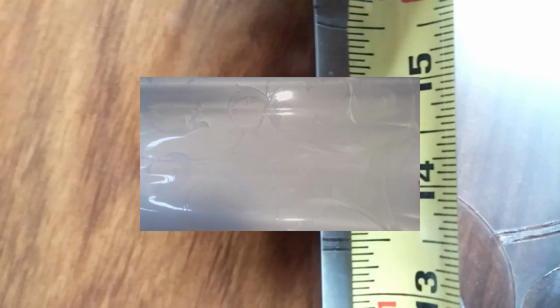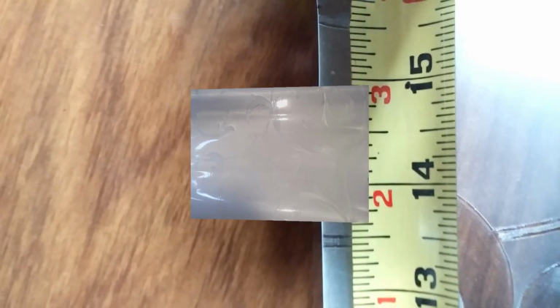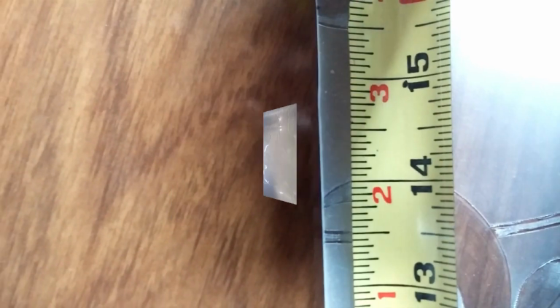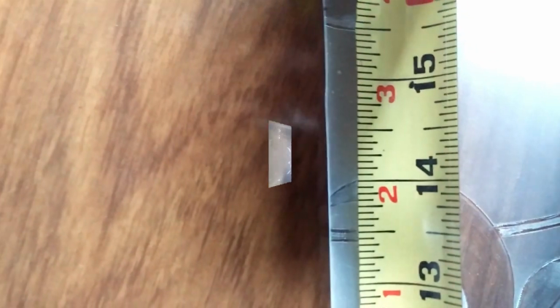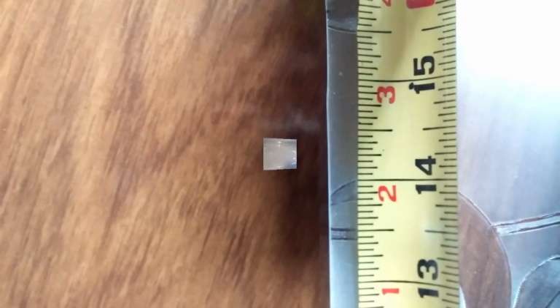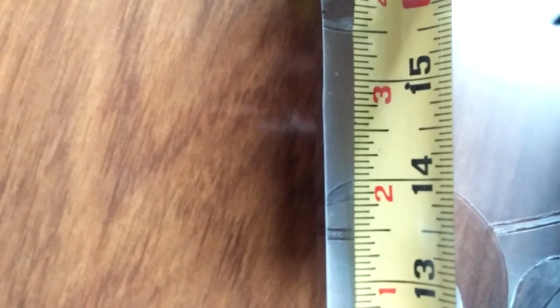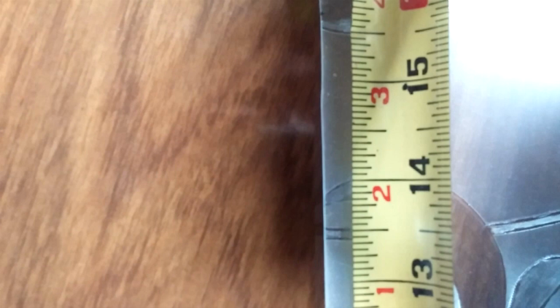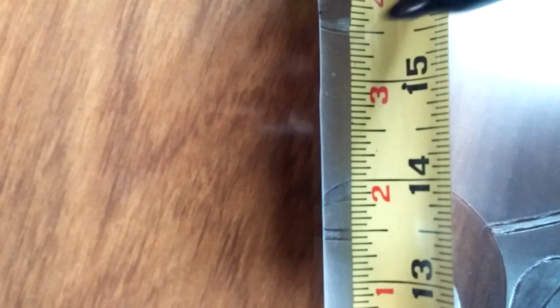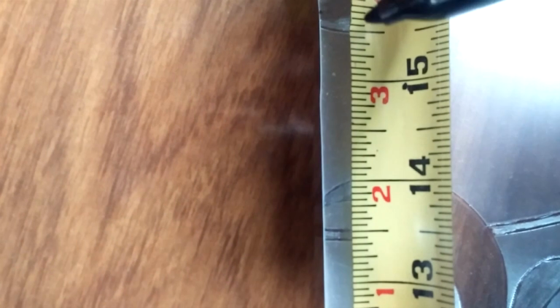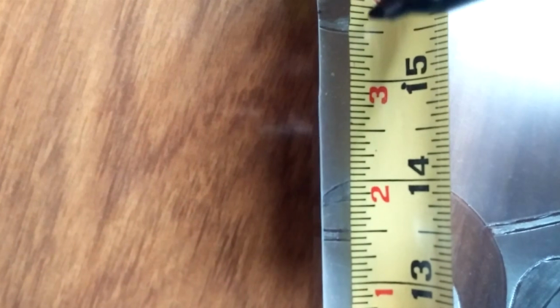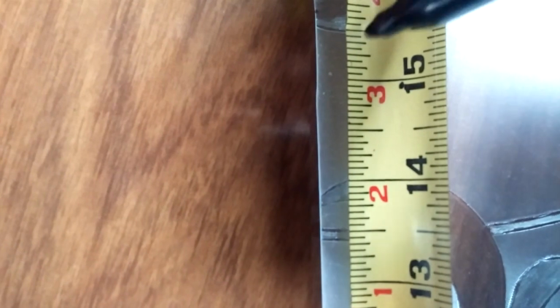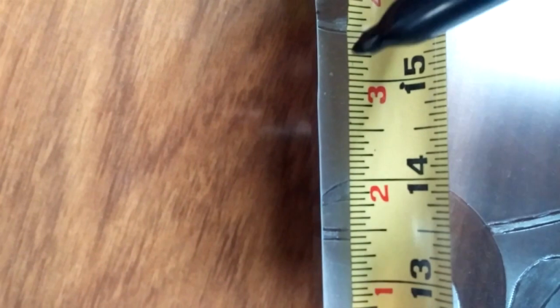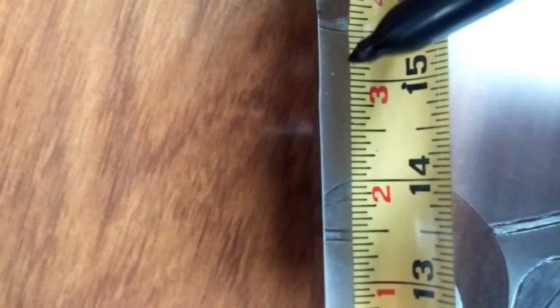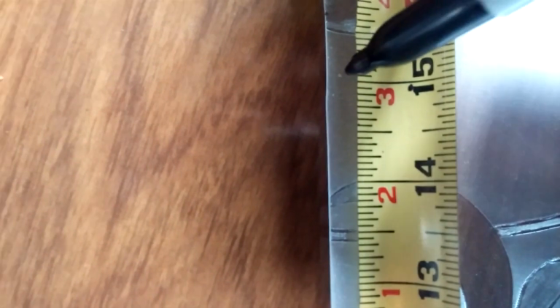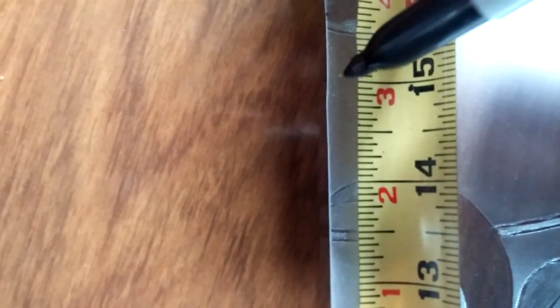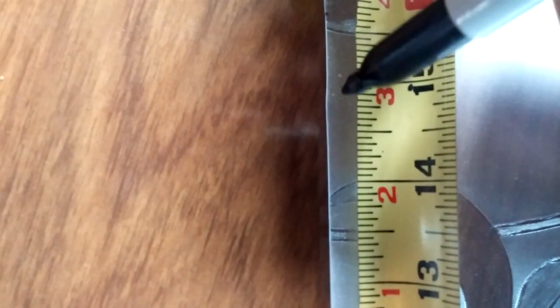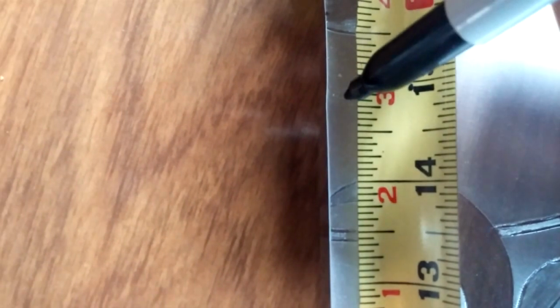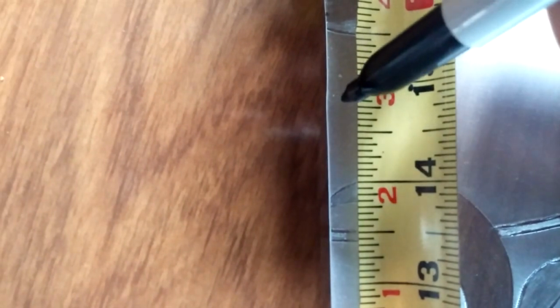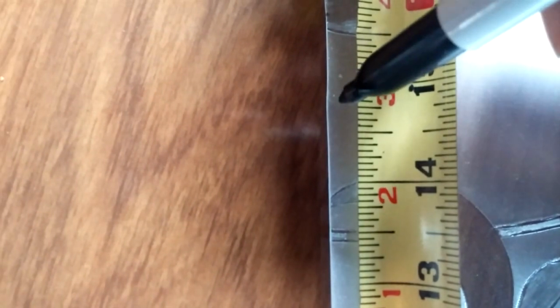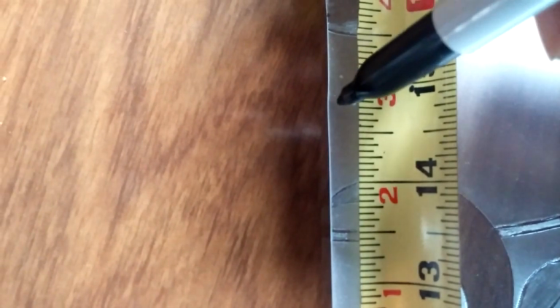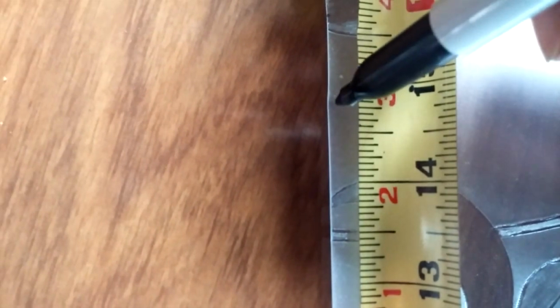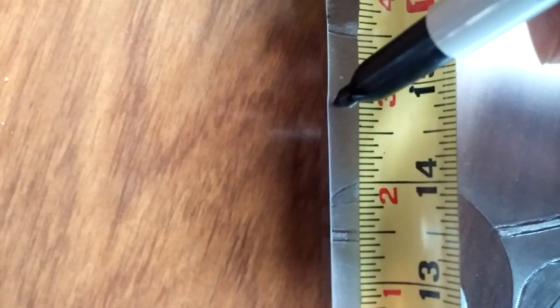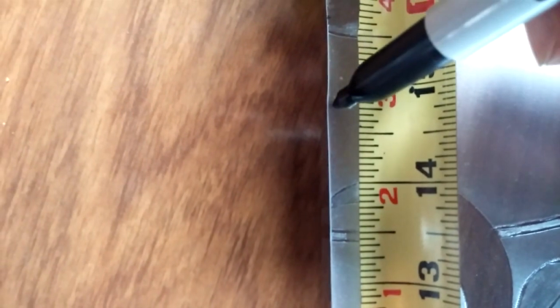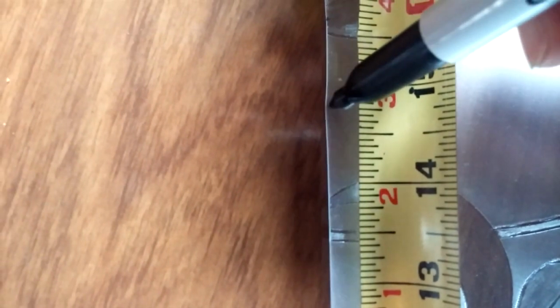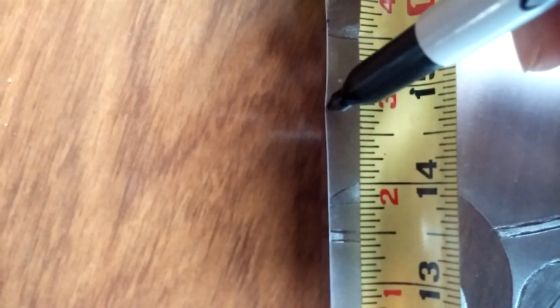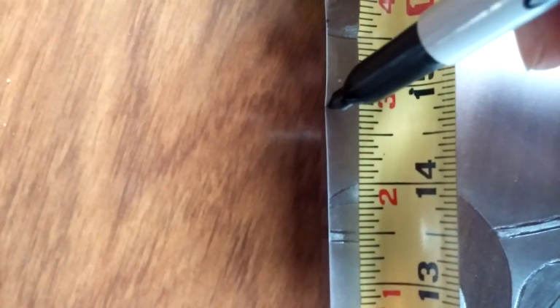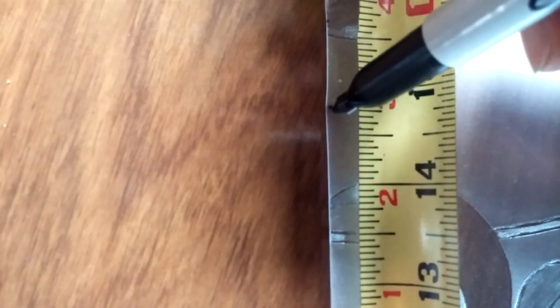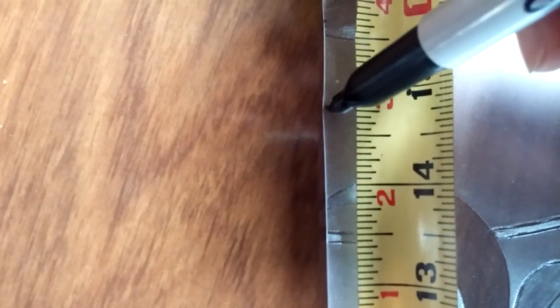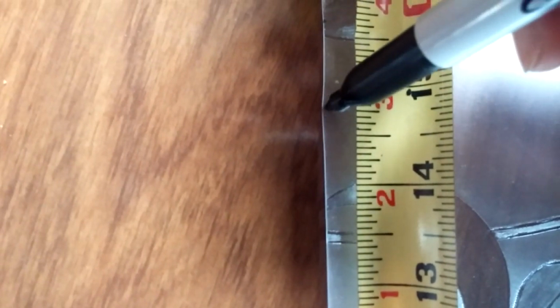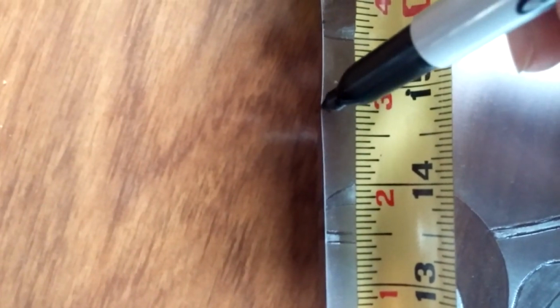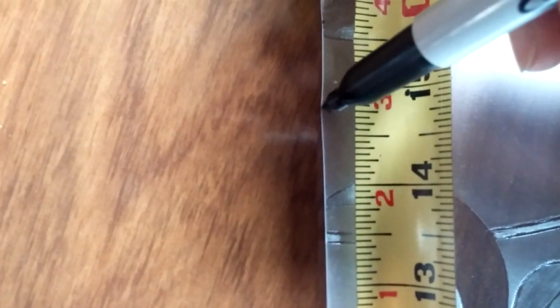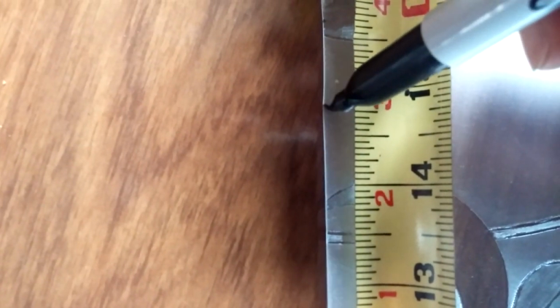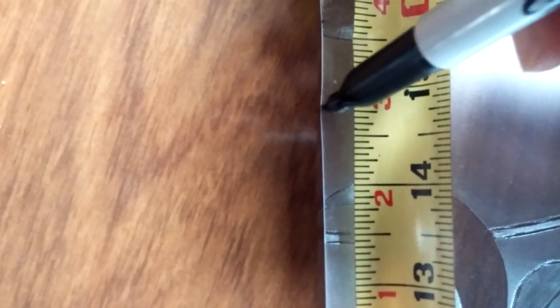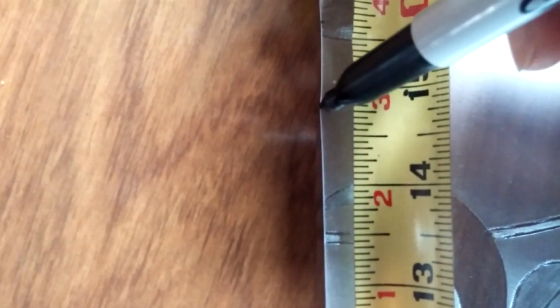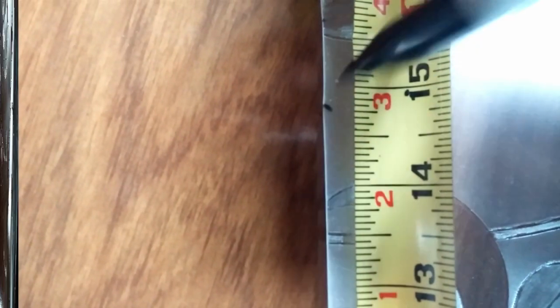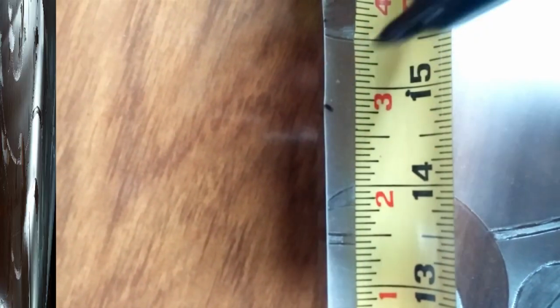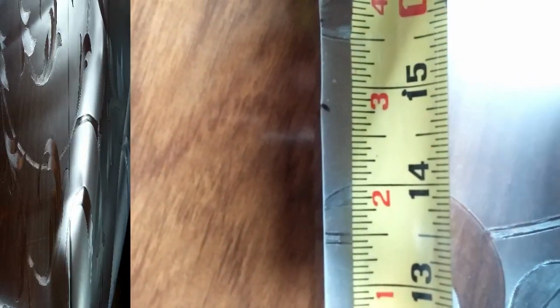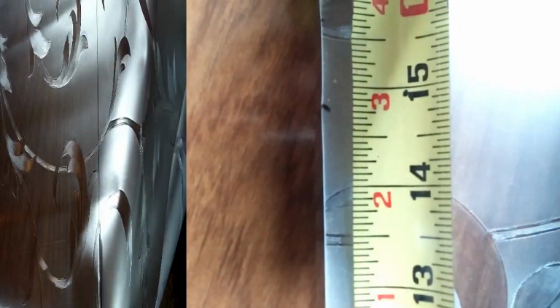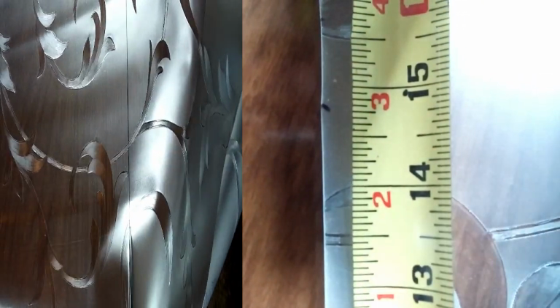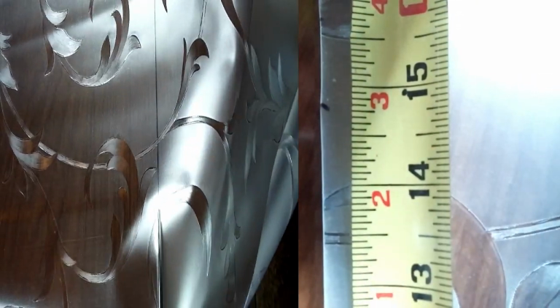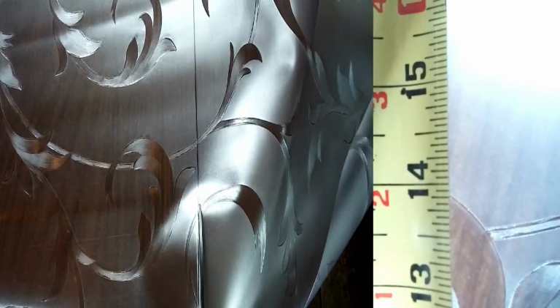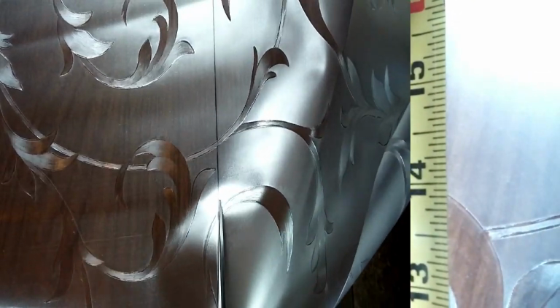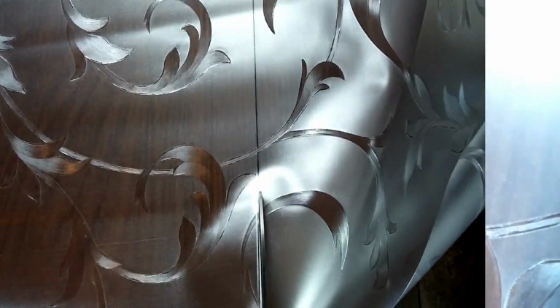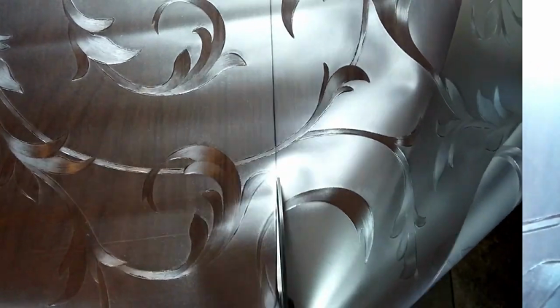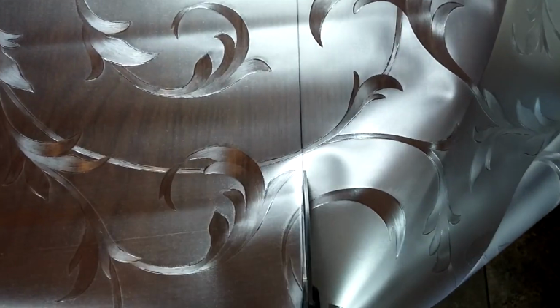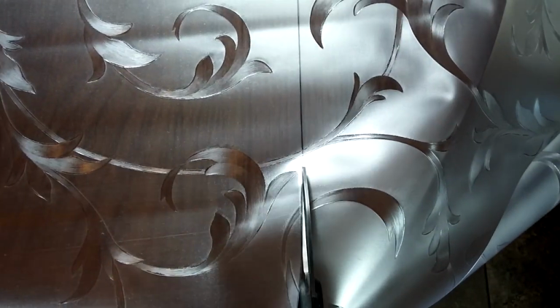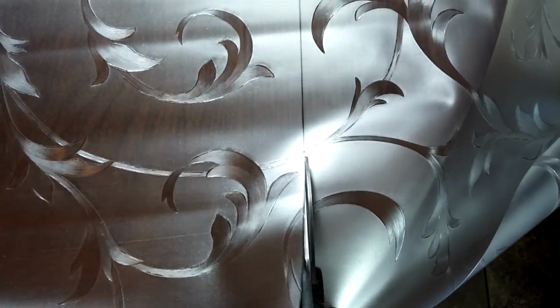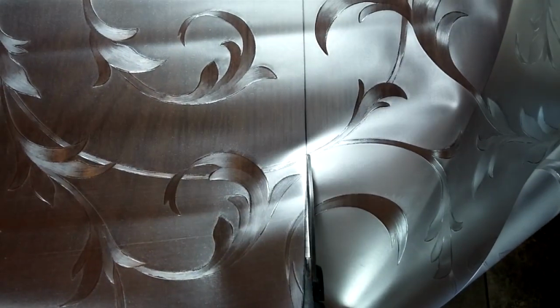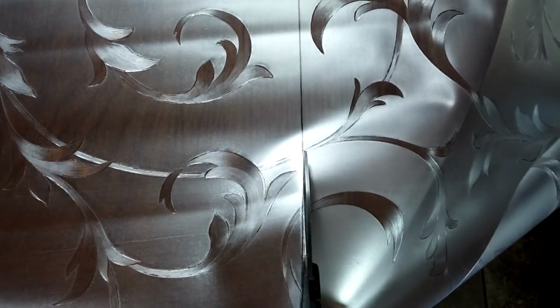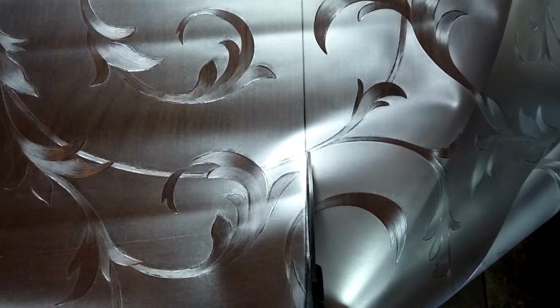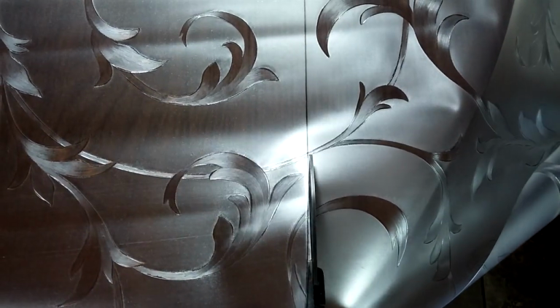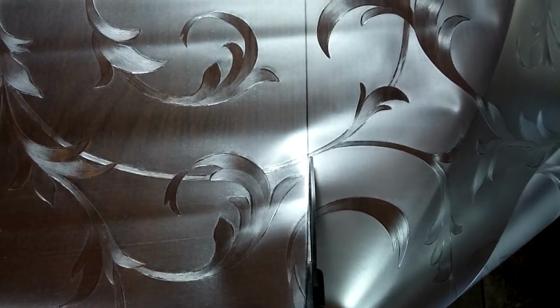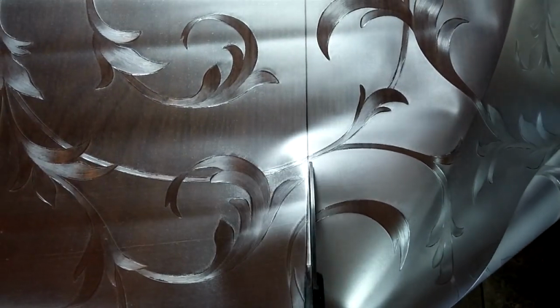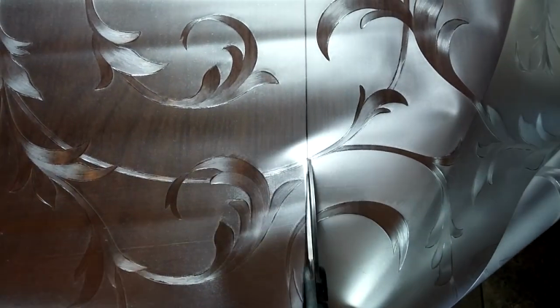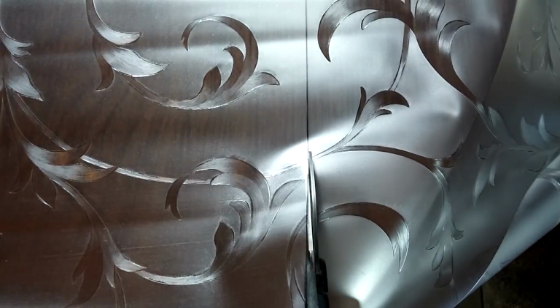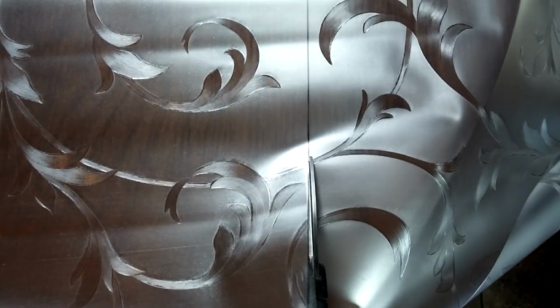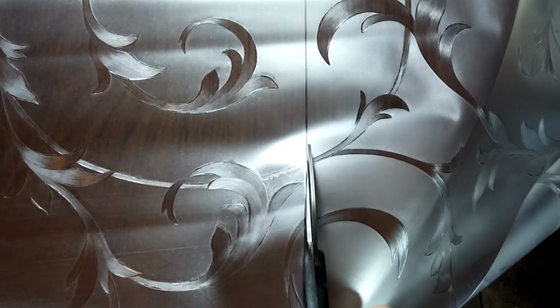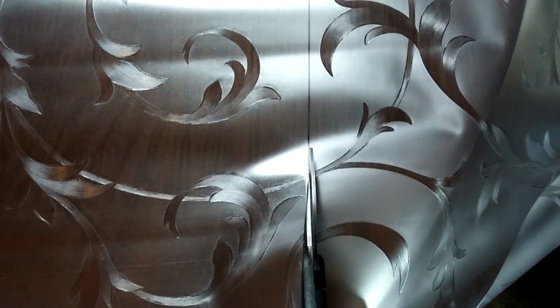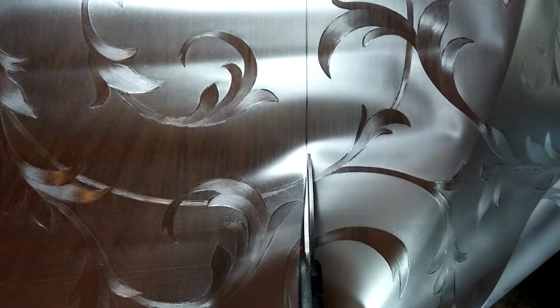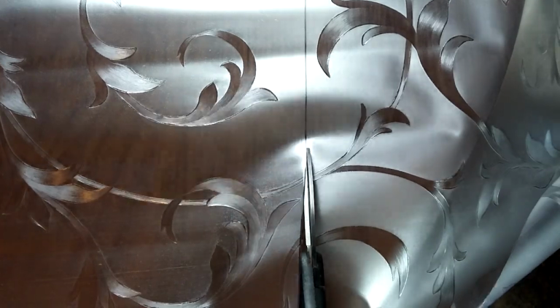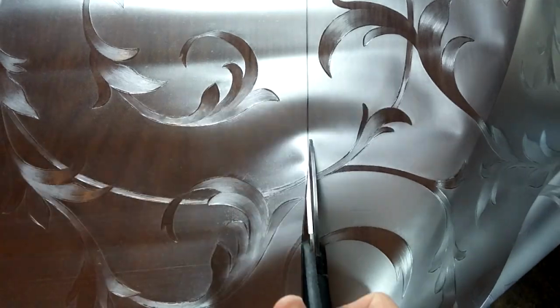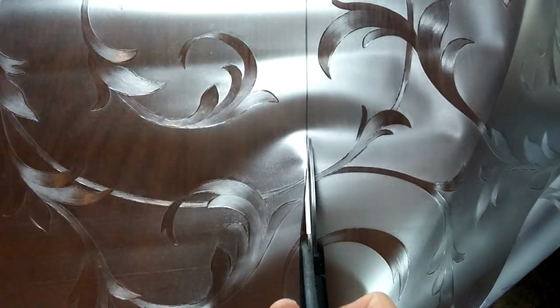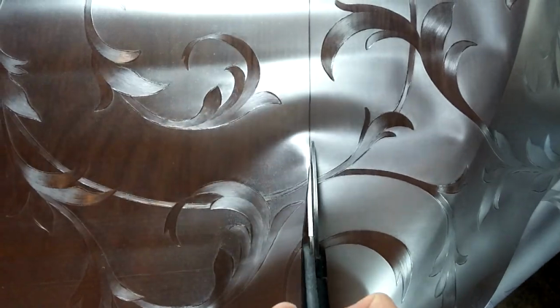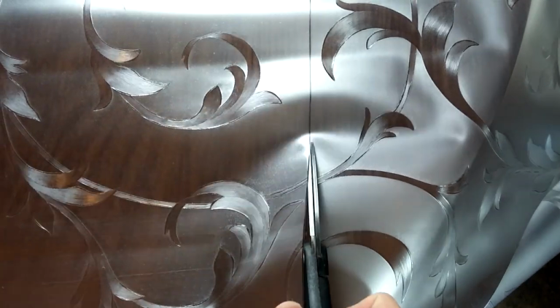I have measured my glass already, and I'm going to mark the length and the width that I need. Then I'll simply cut the sheet with a pair of sharp scissors.